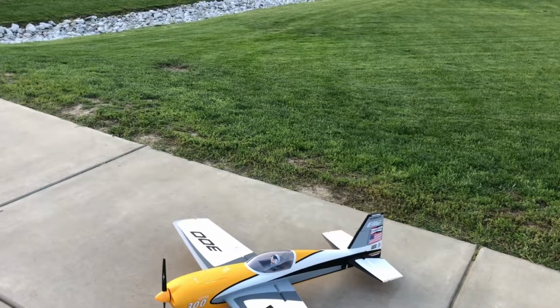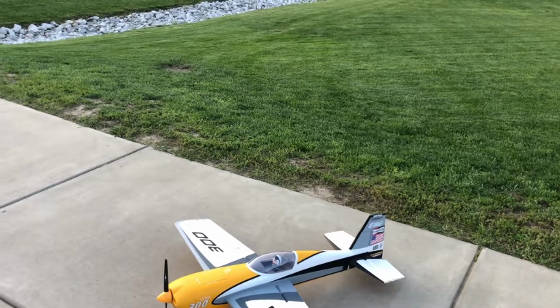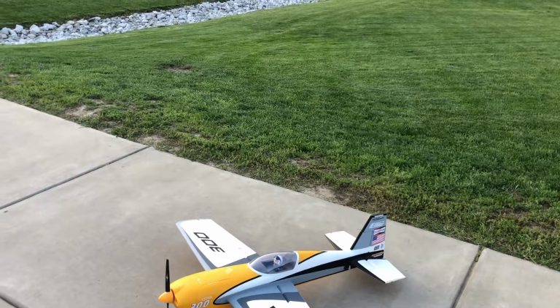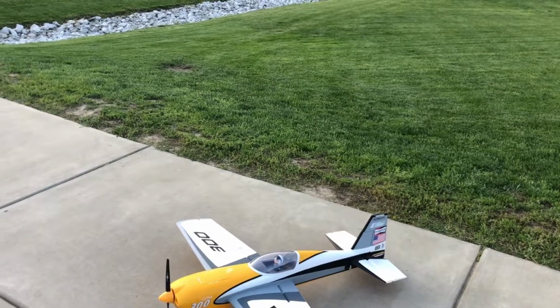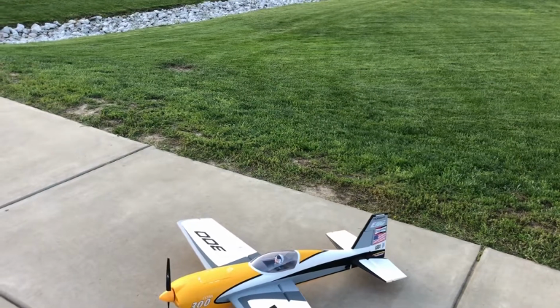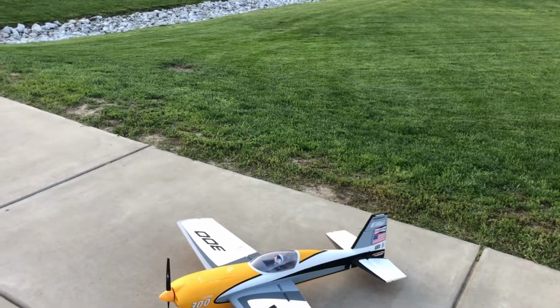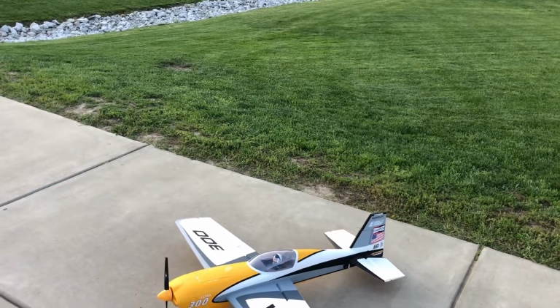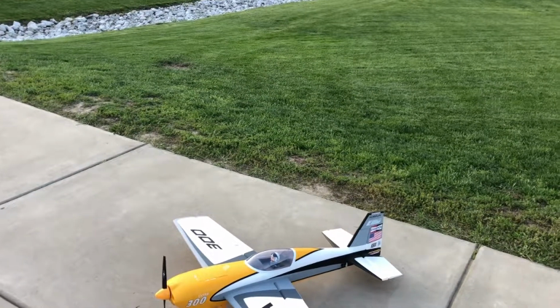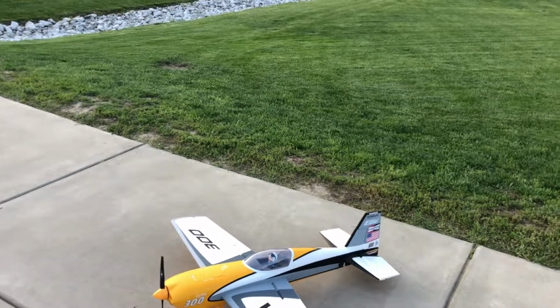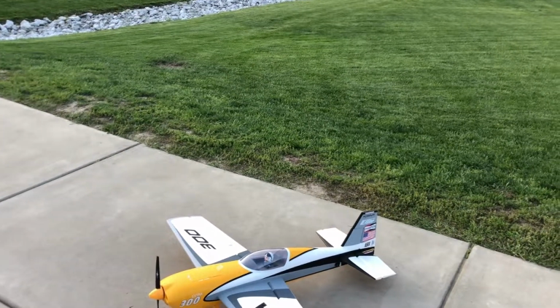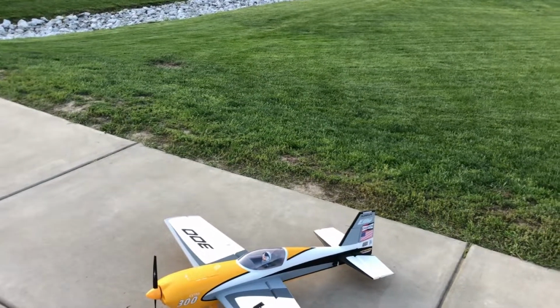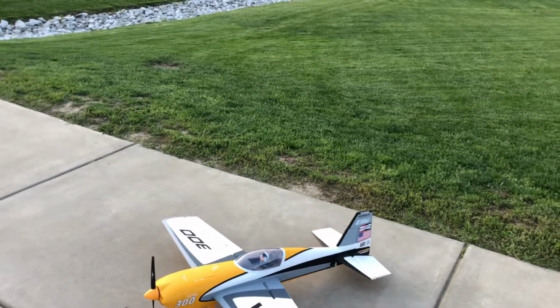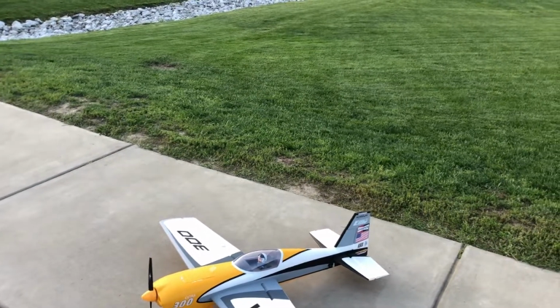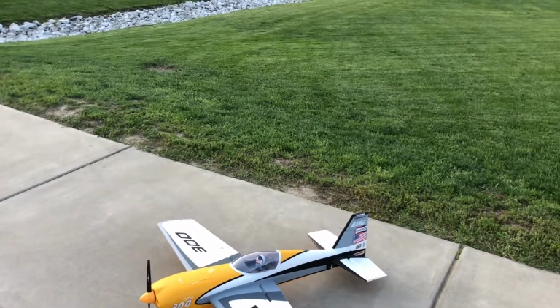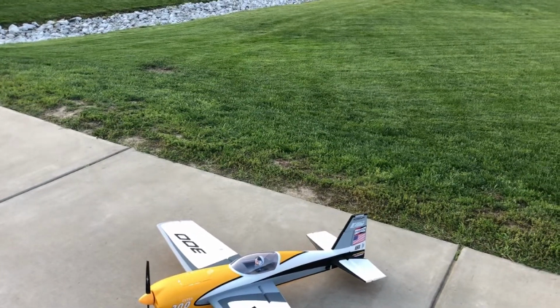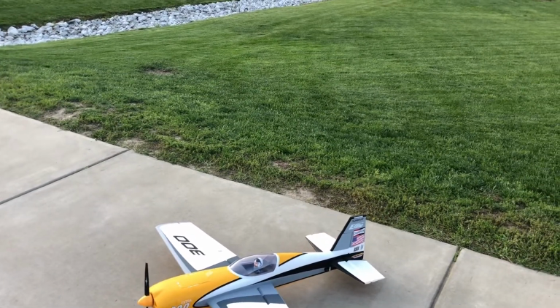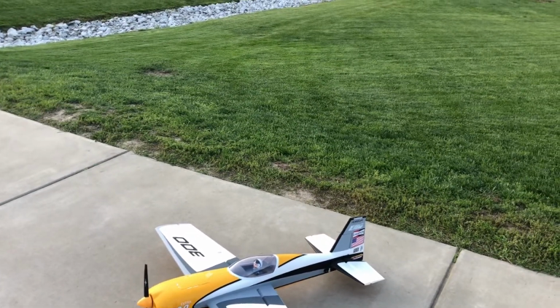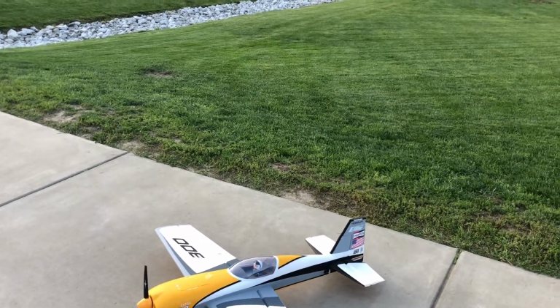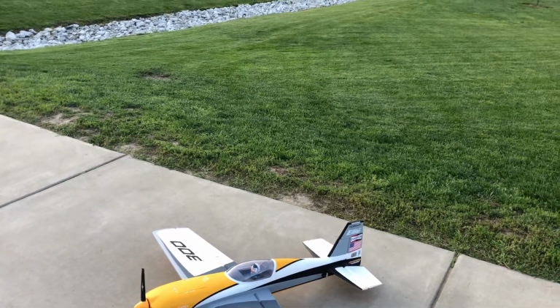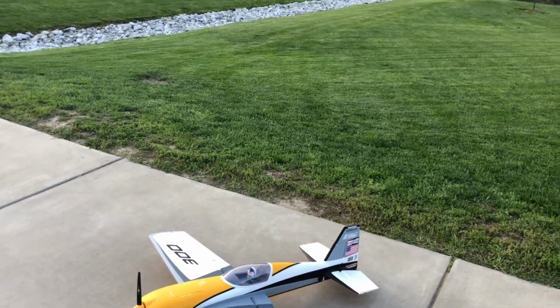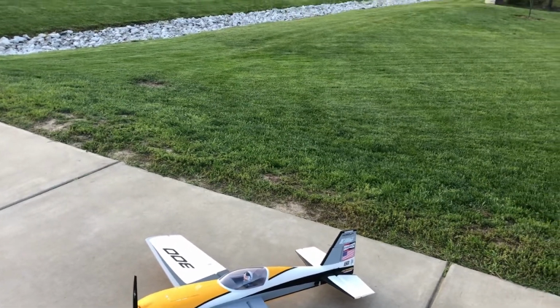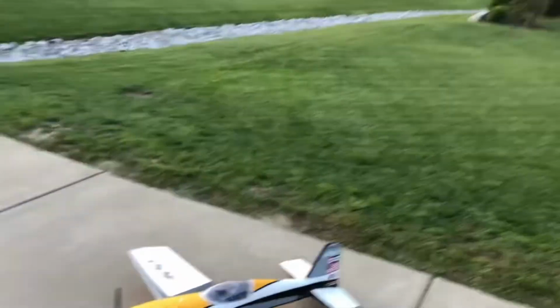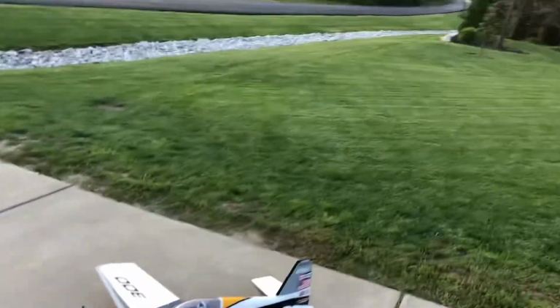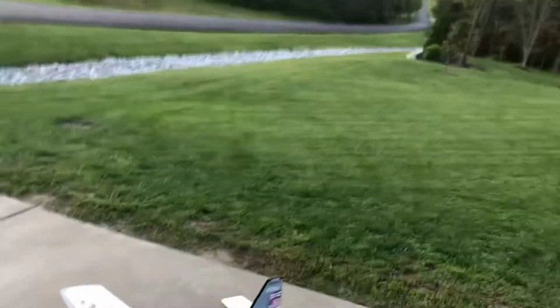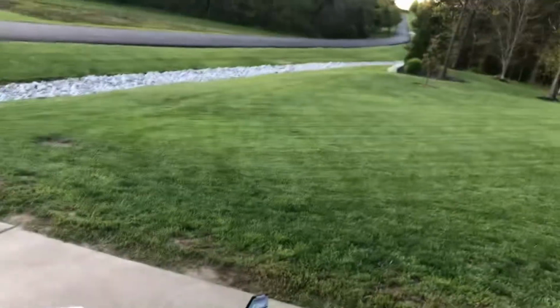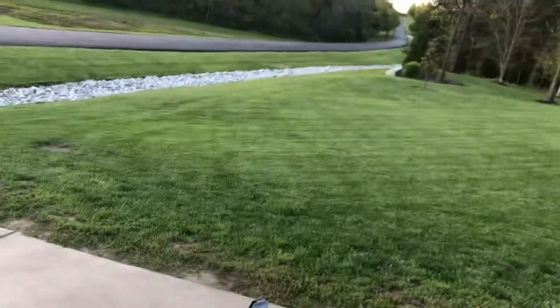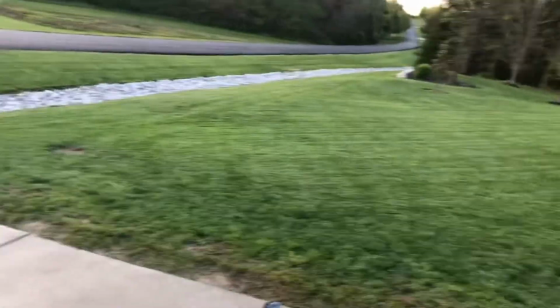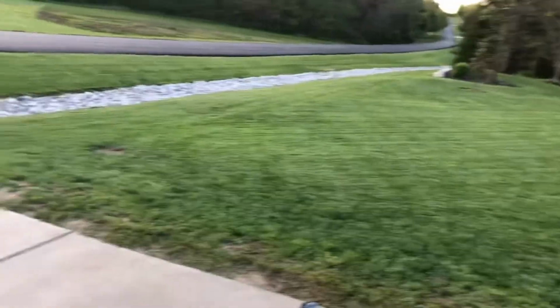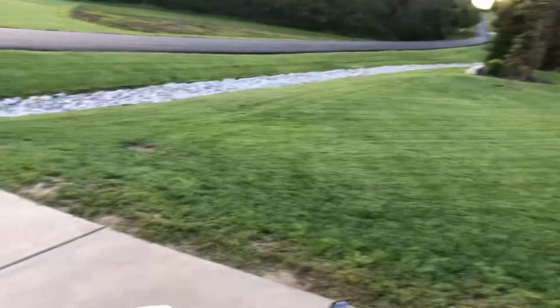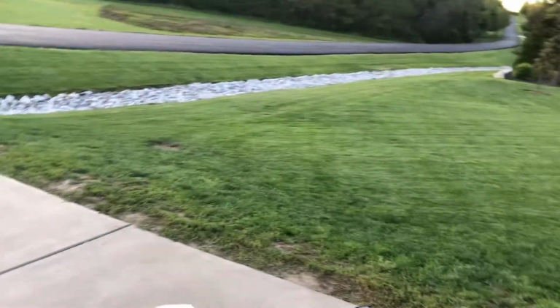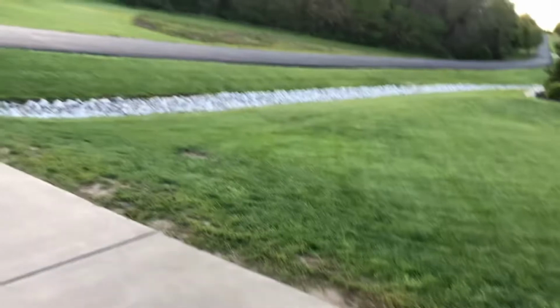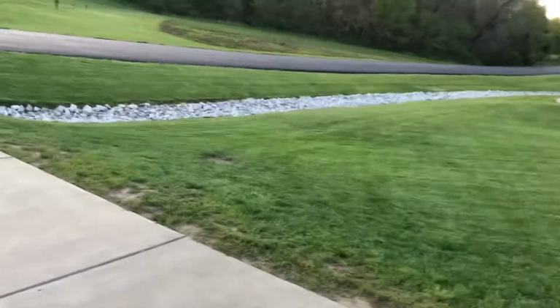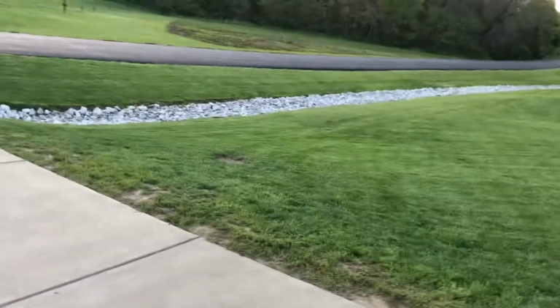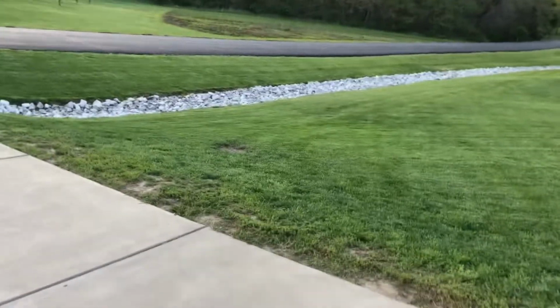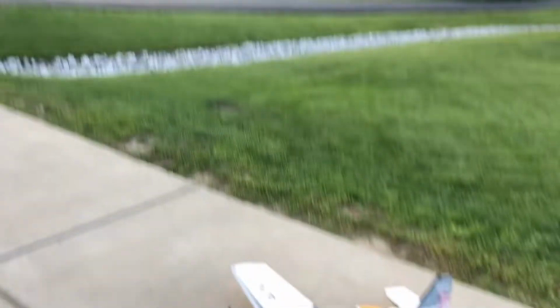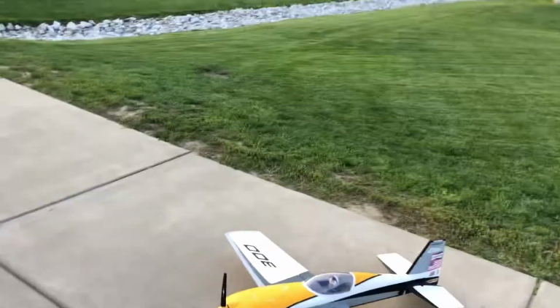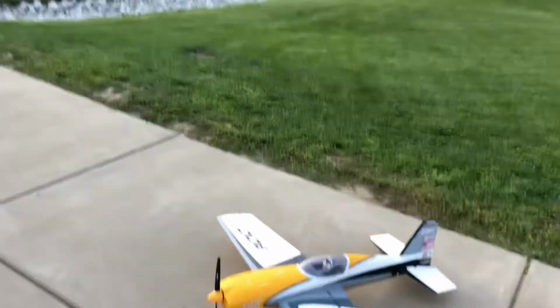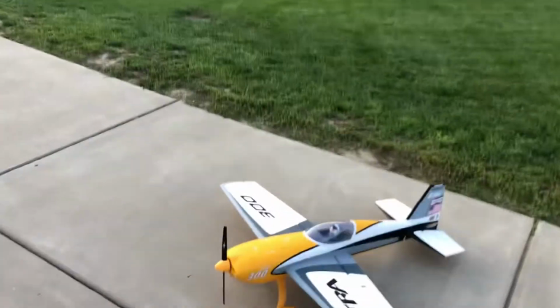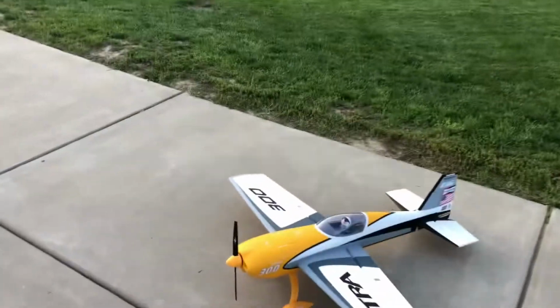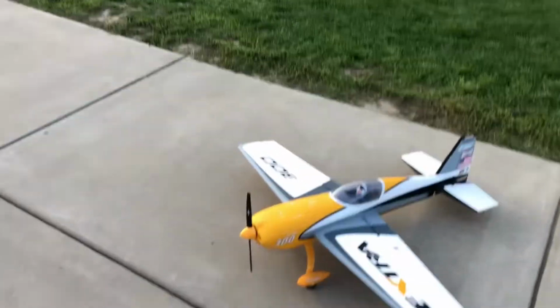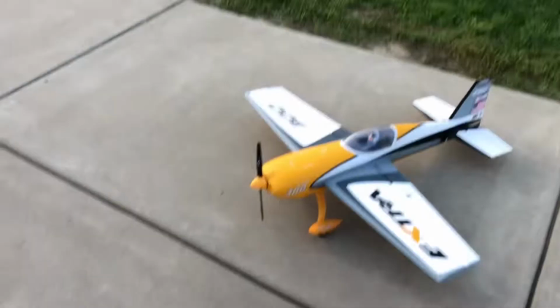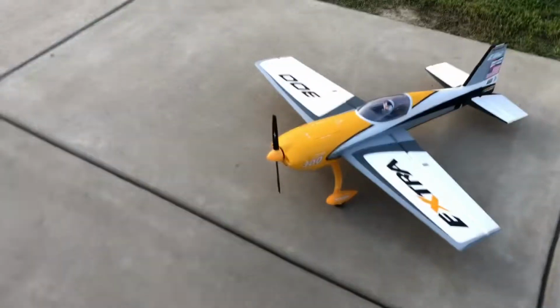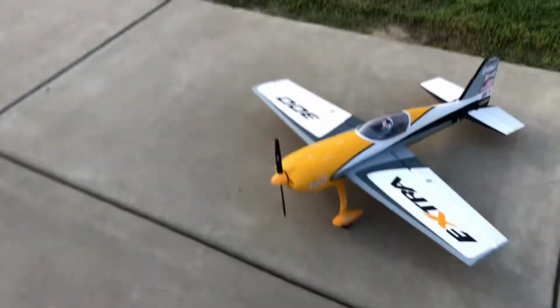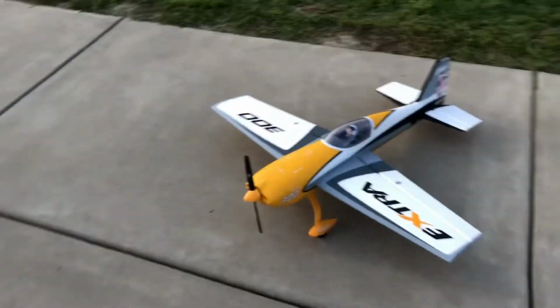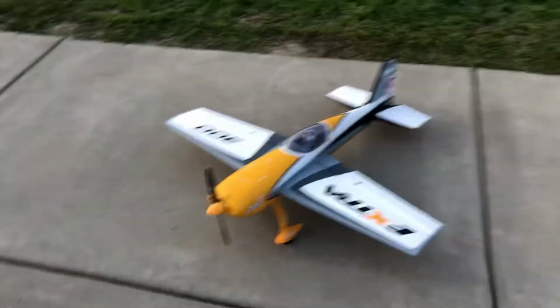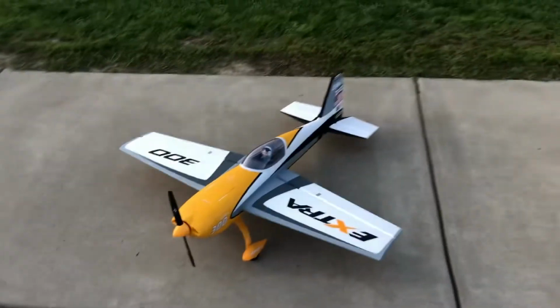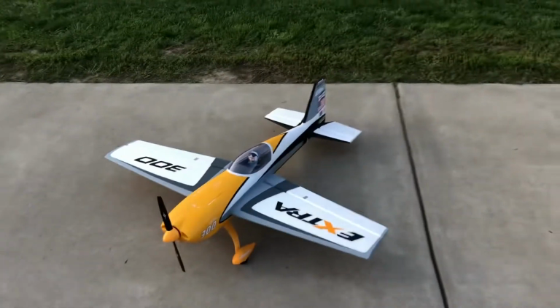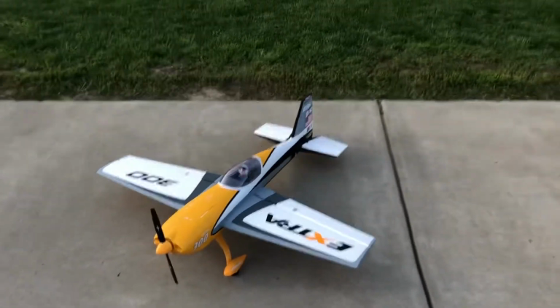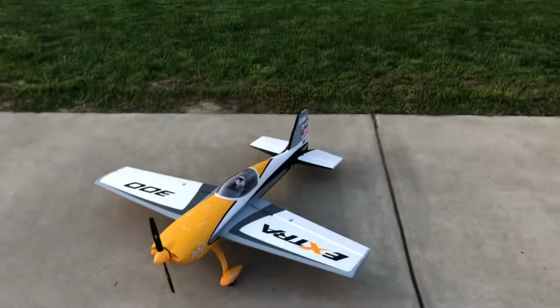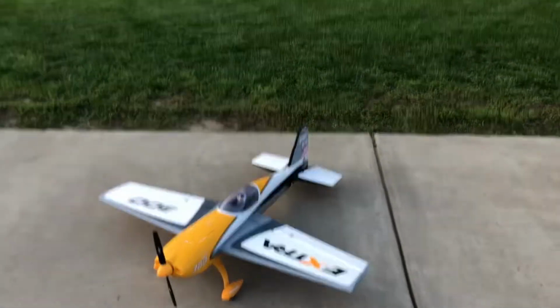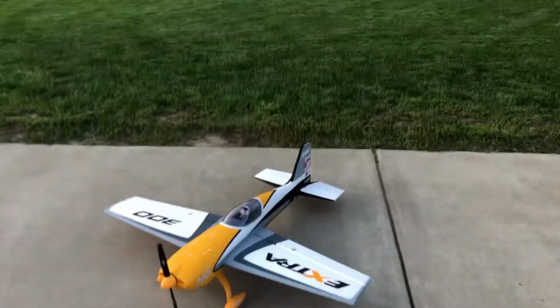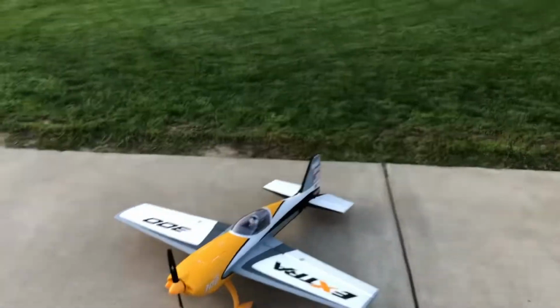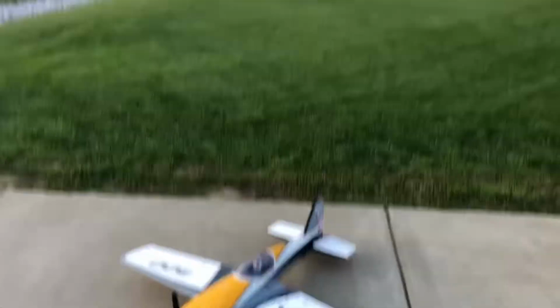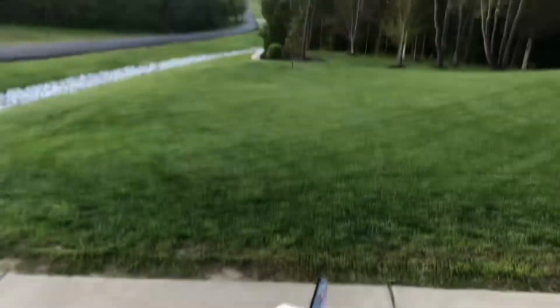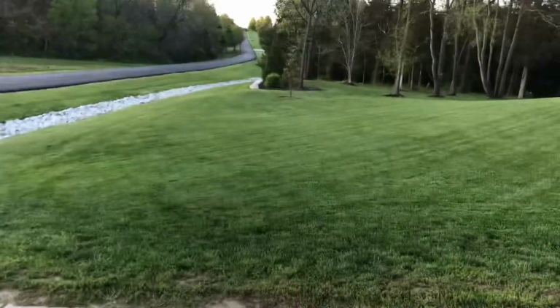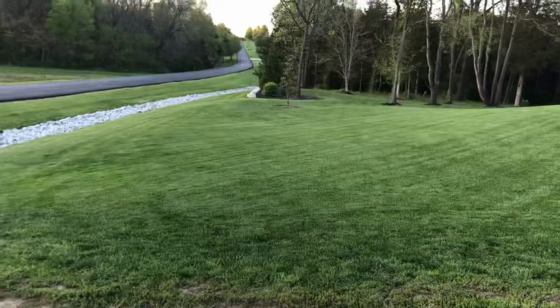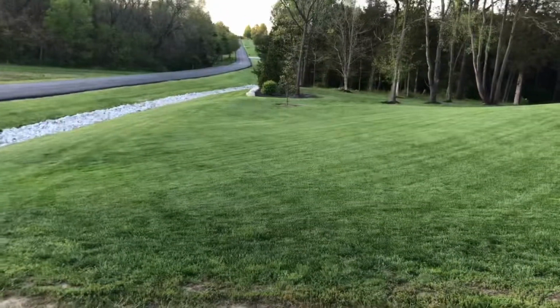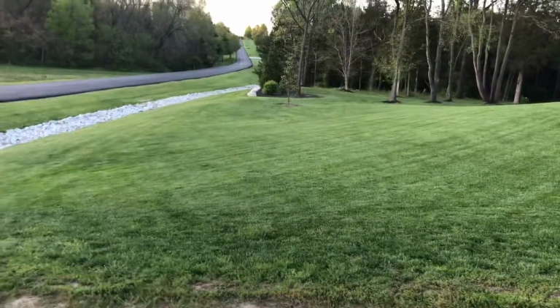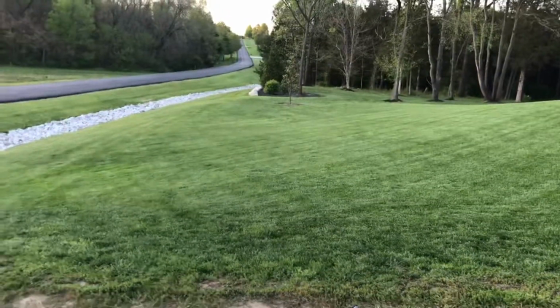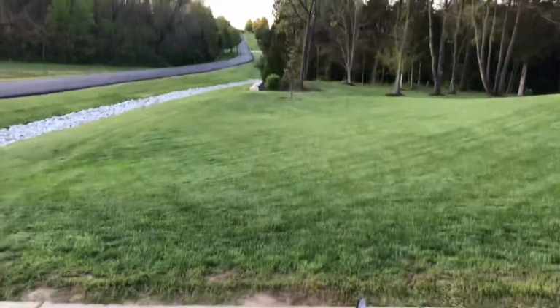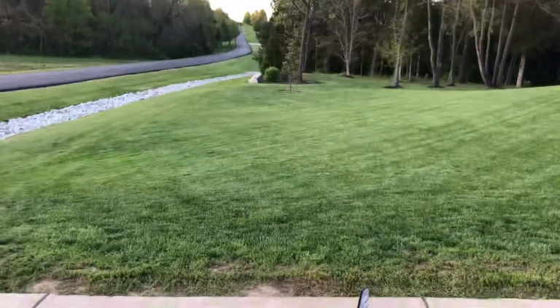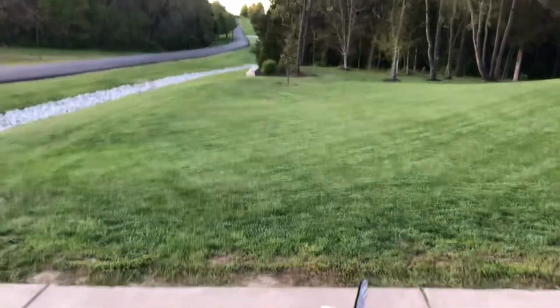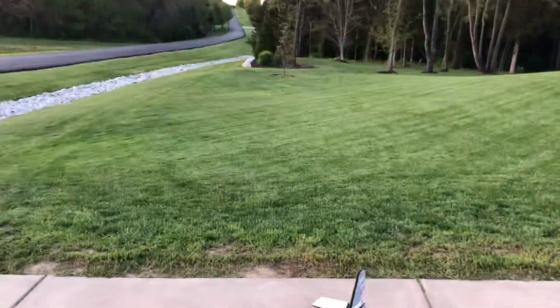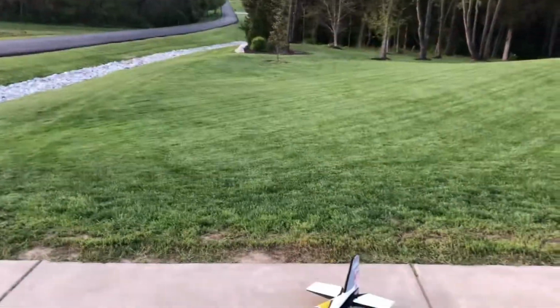Look what I surprisingly still have in one piece - my Extra 300. So if you saw my last video on this...